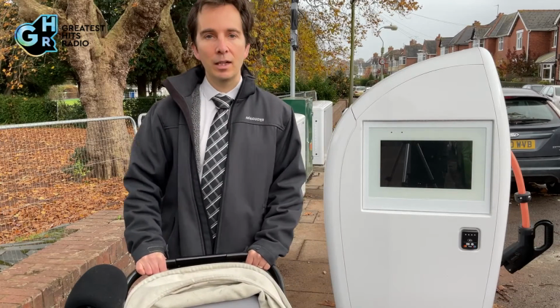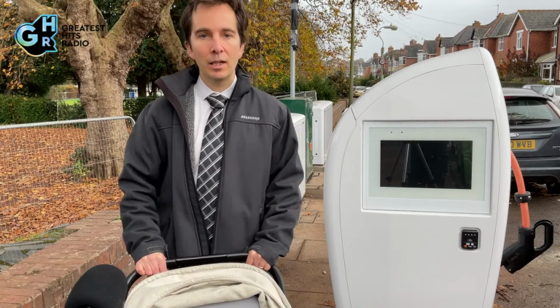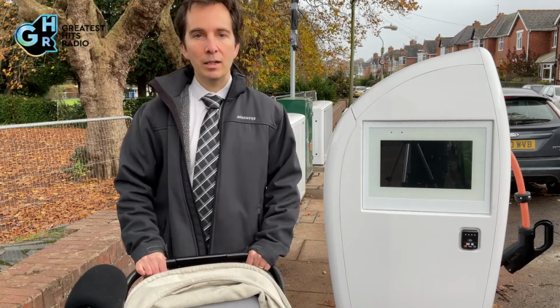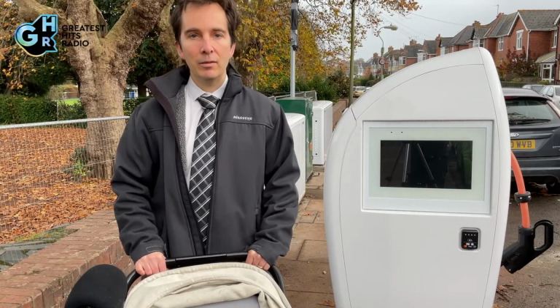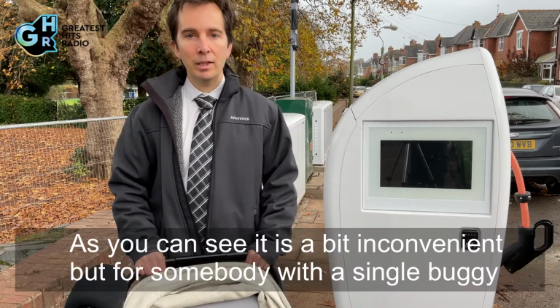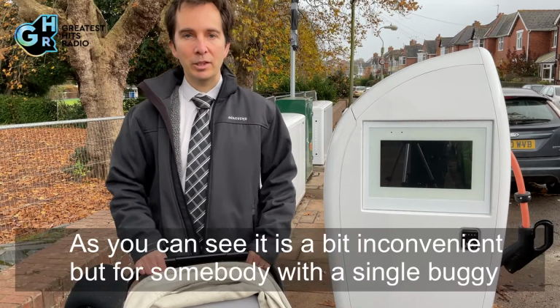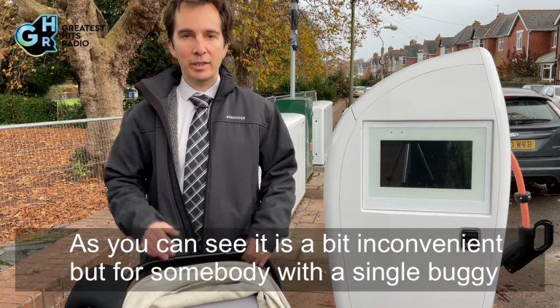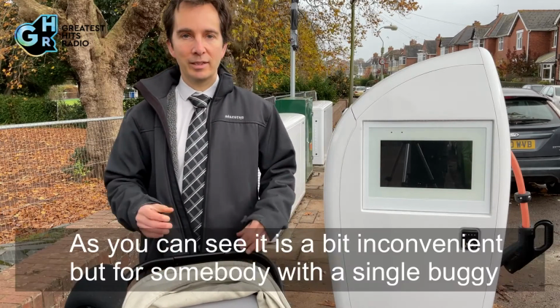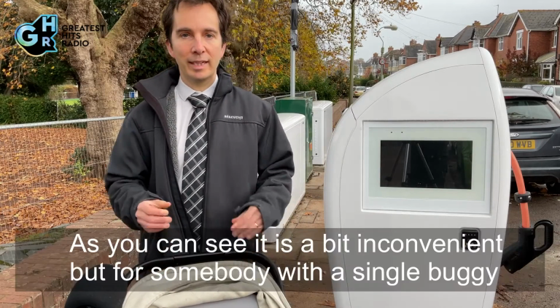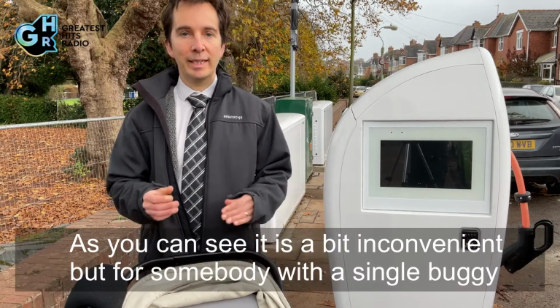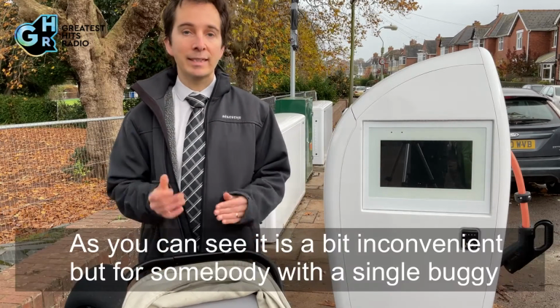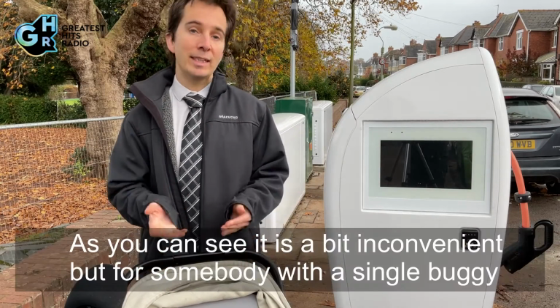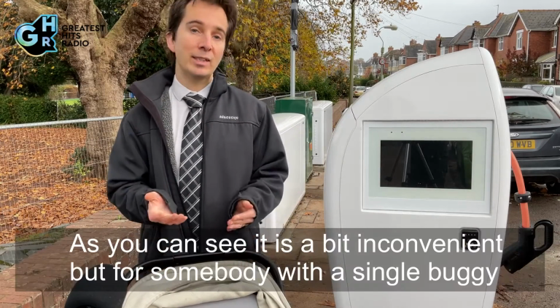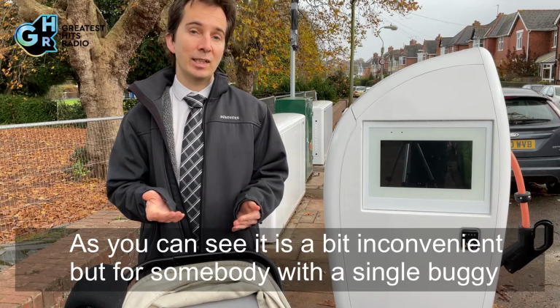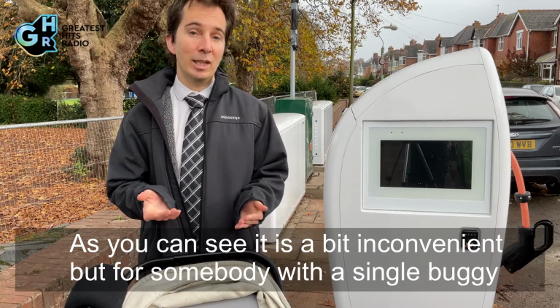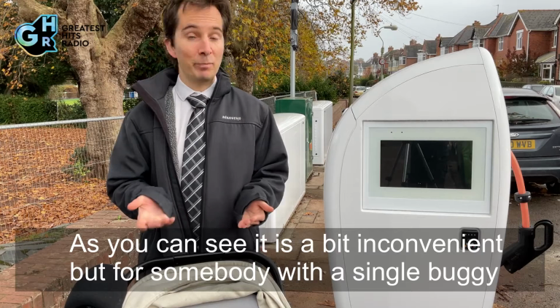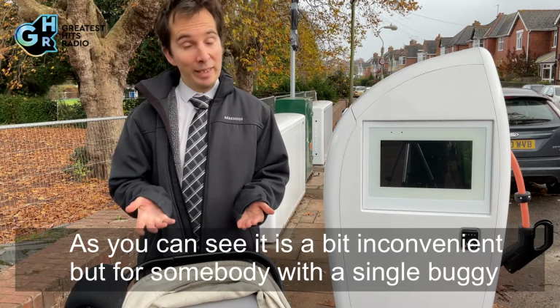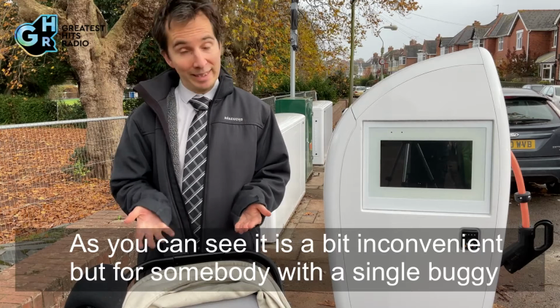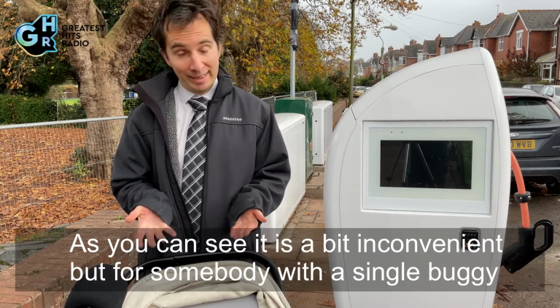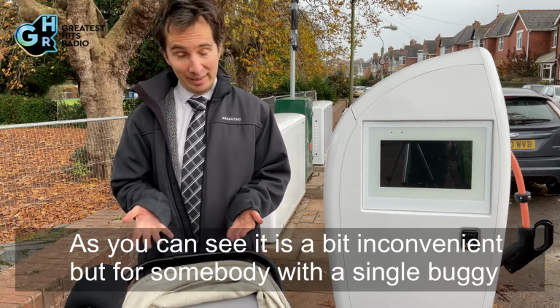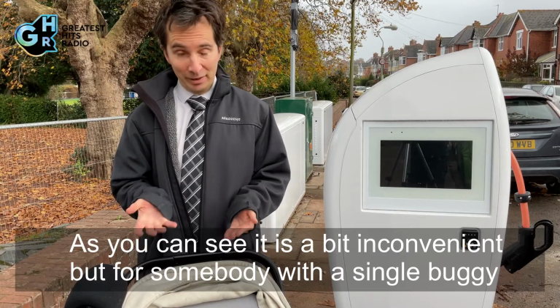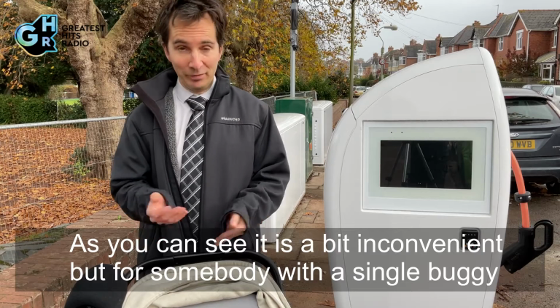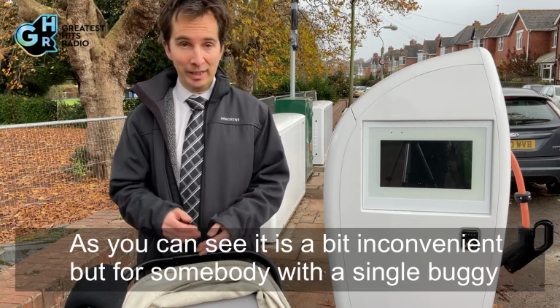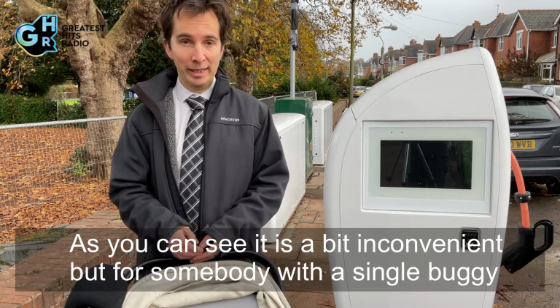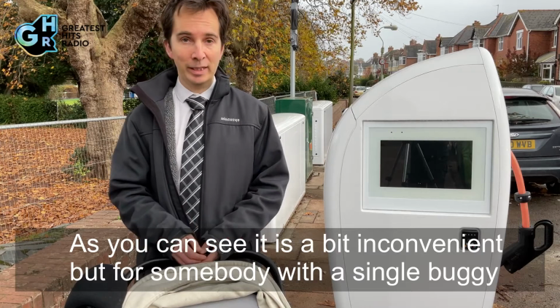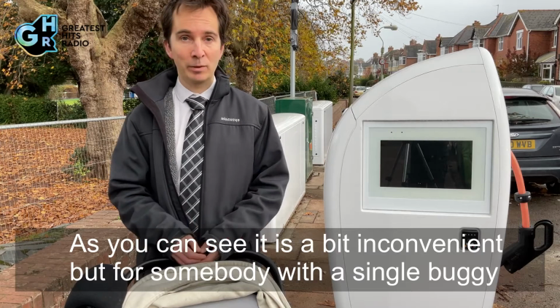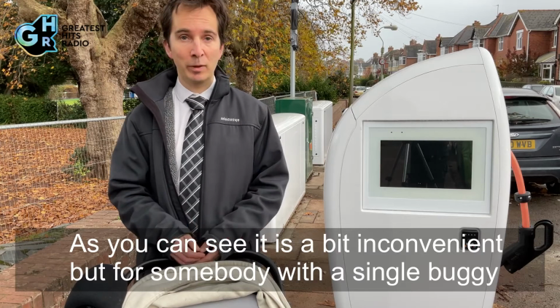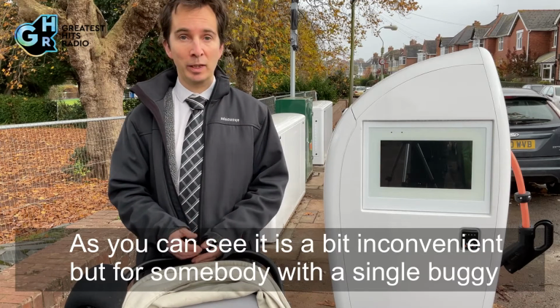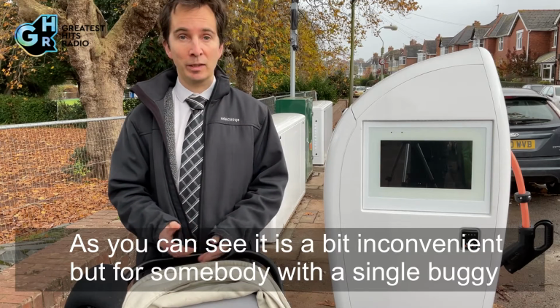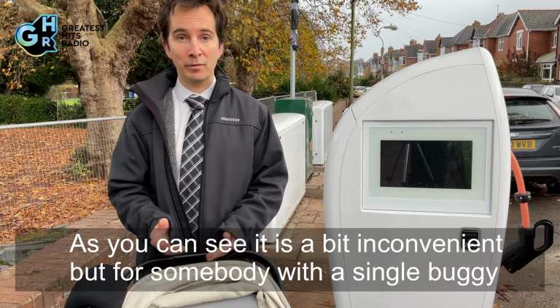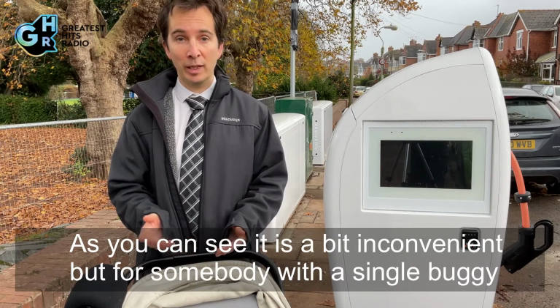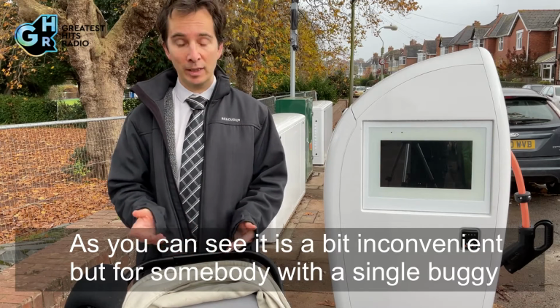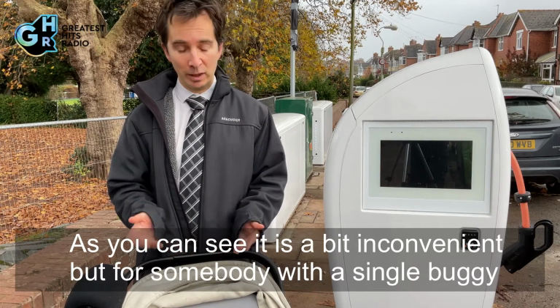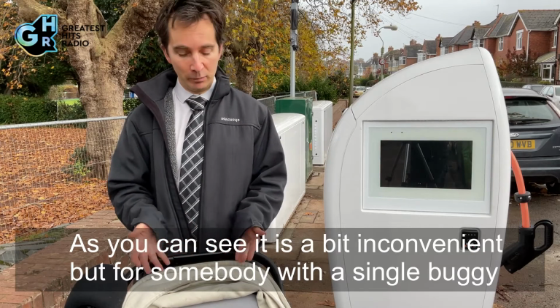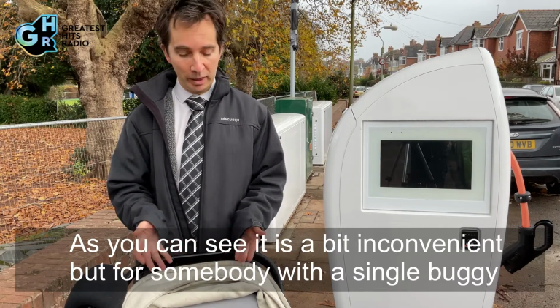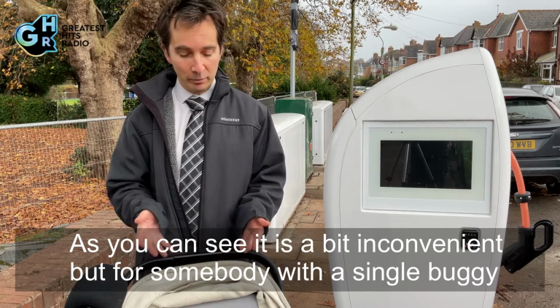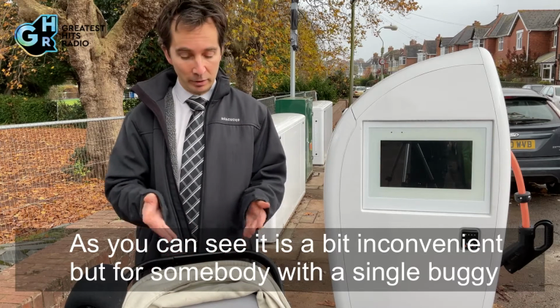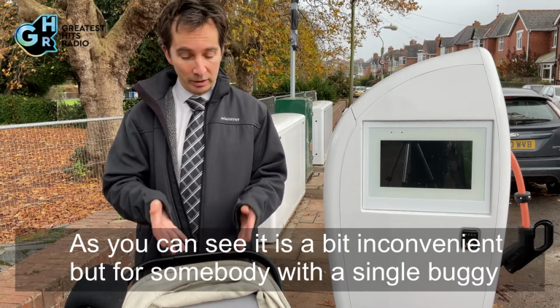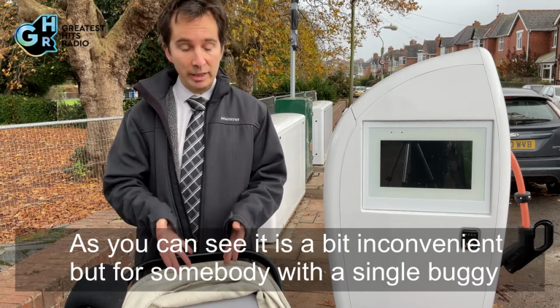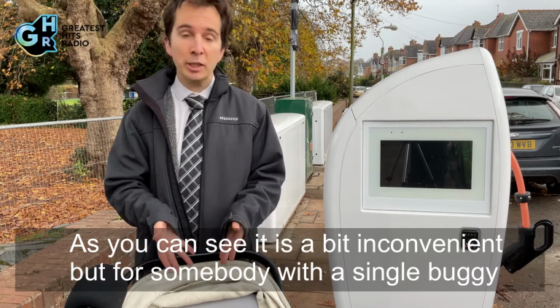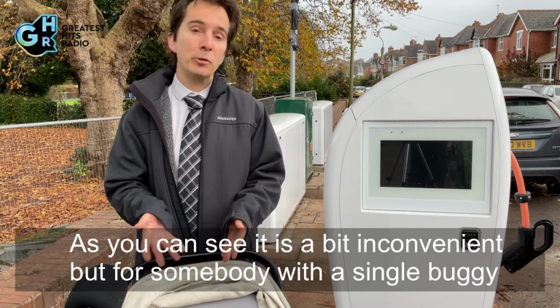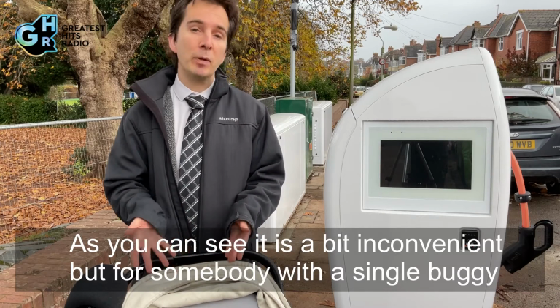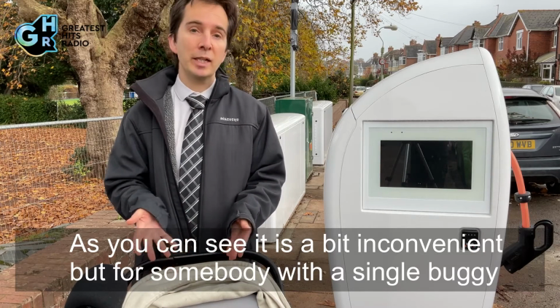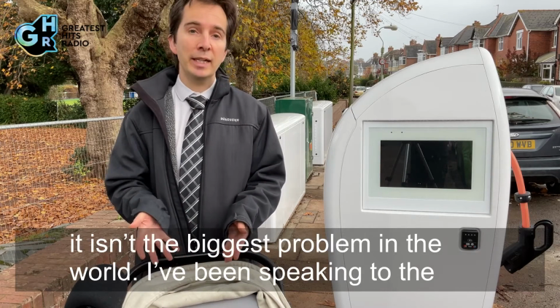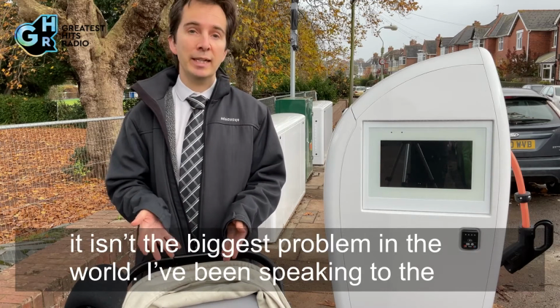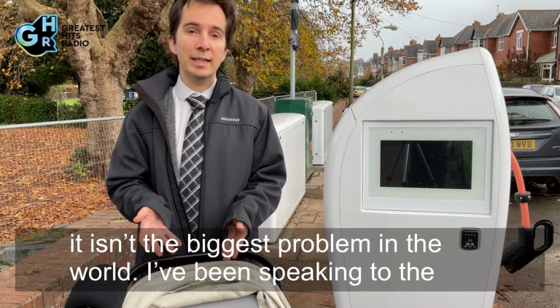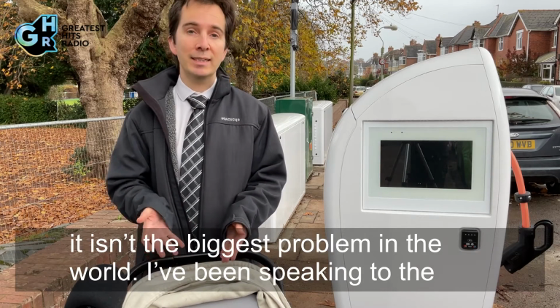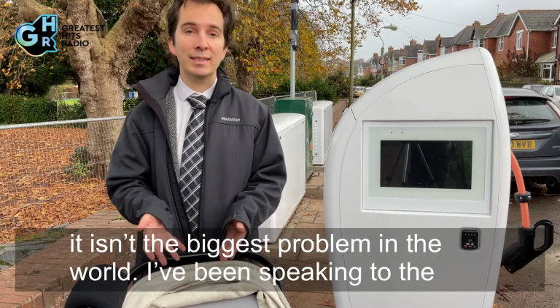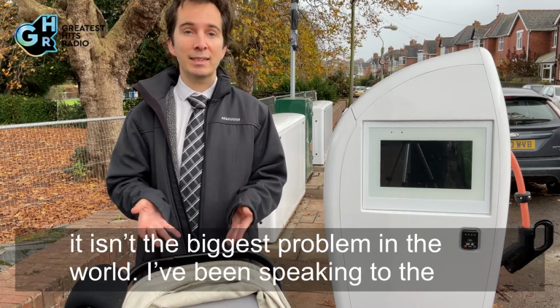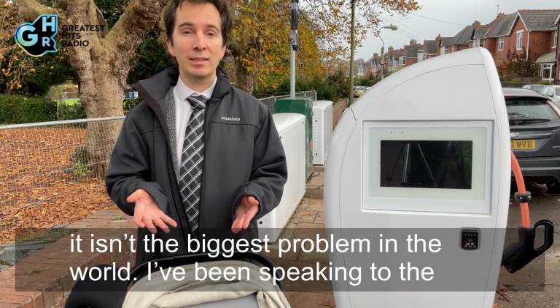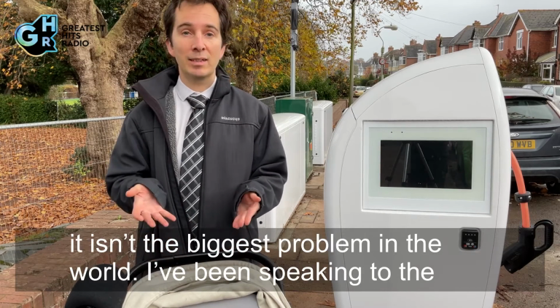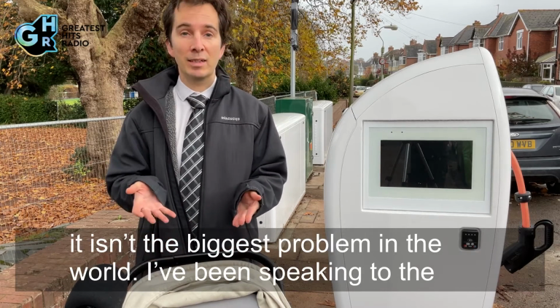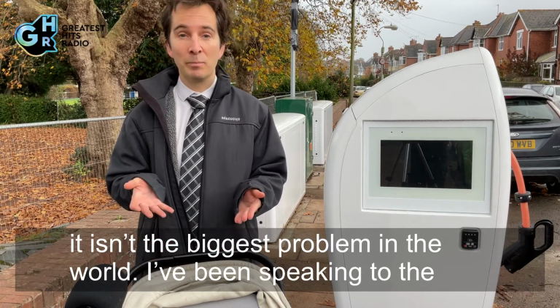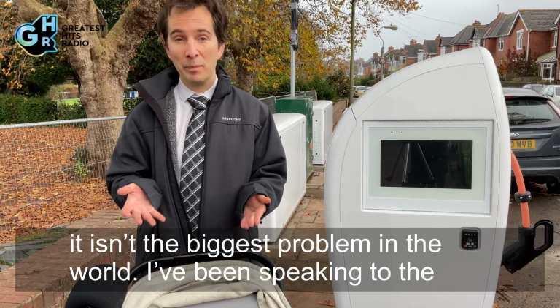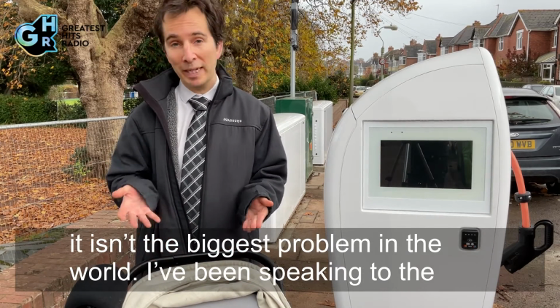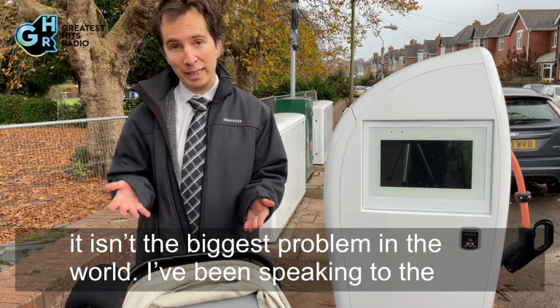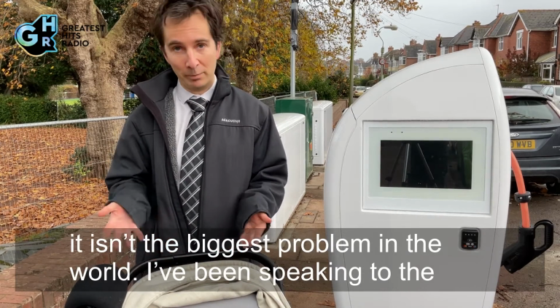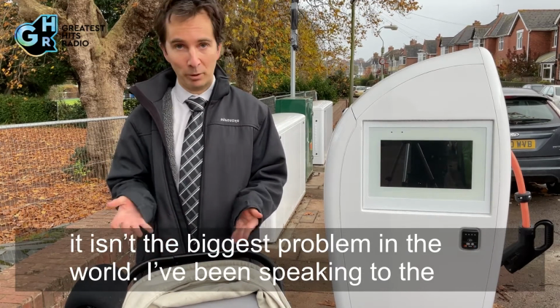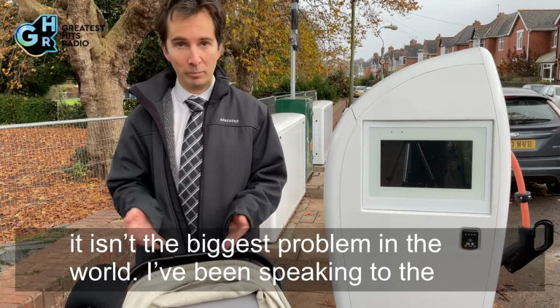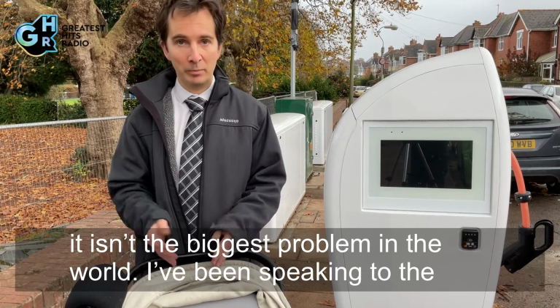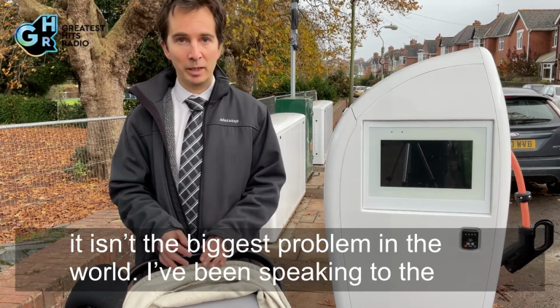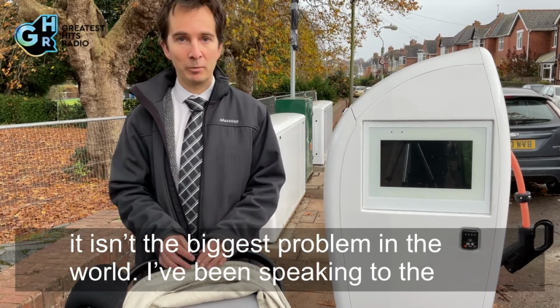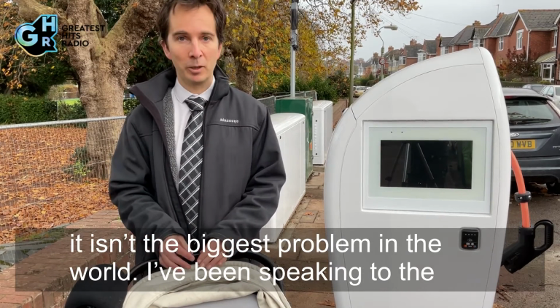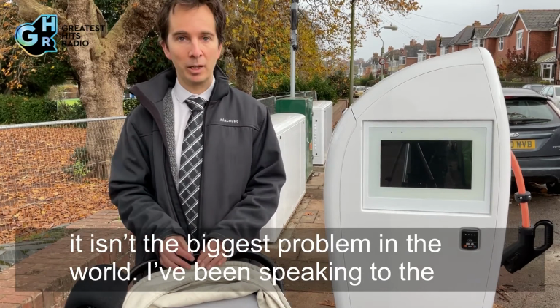As you can see it is a bit inconvenient, but for somebody with a single buggy it isn't the biggest problem in the world.